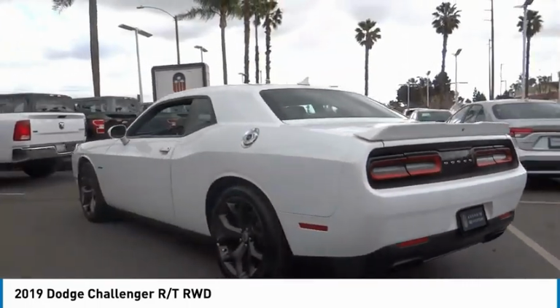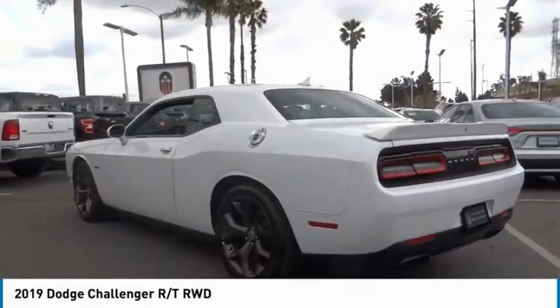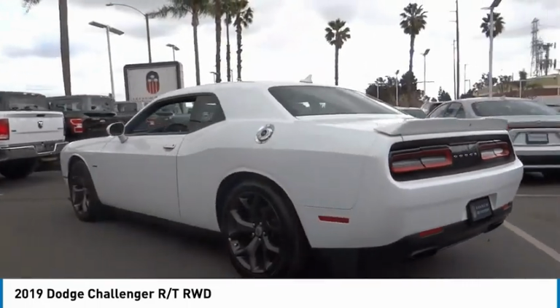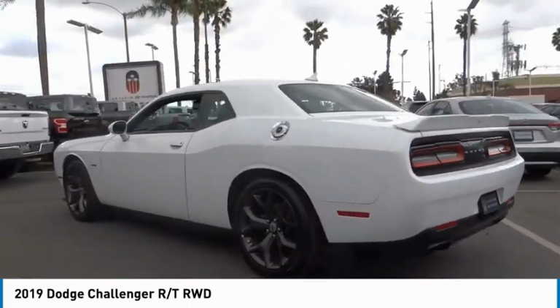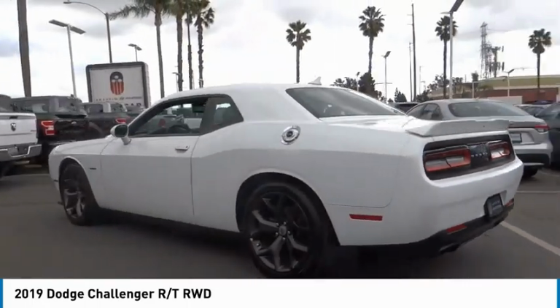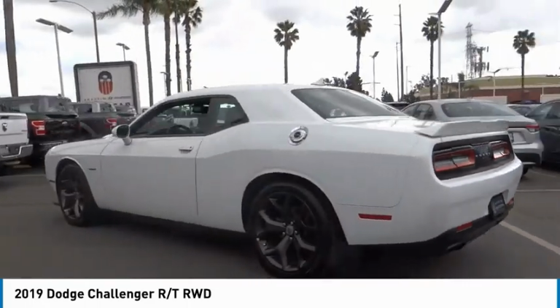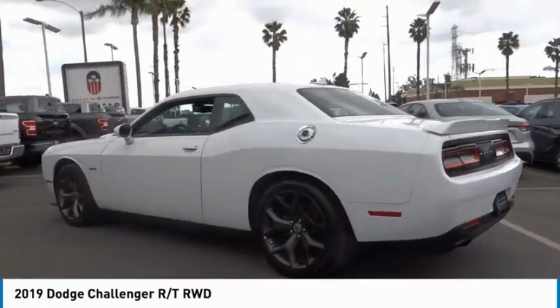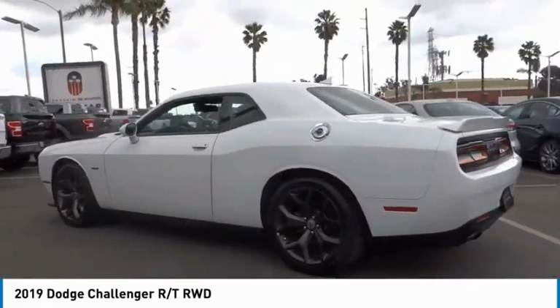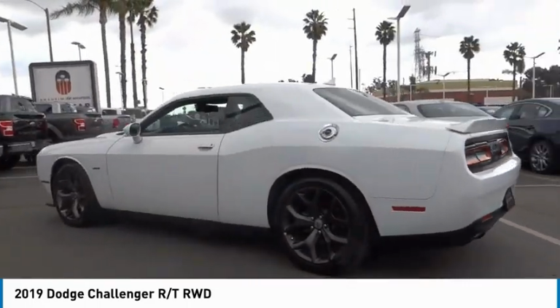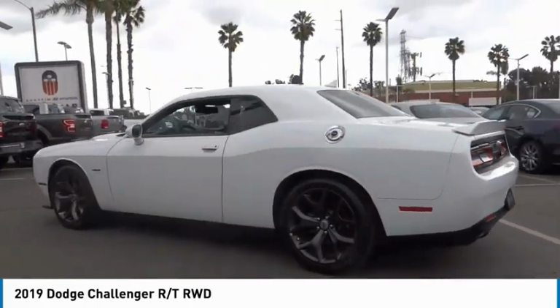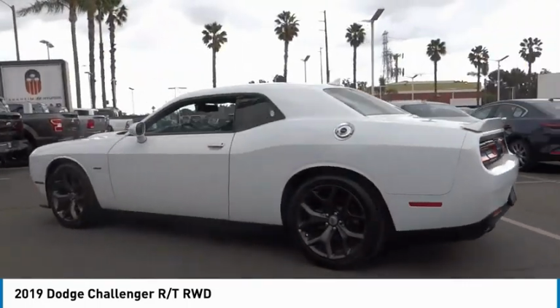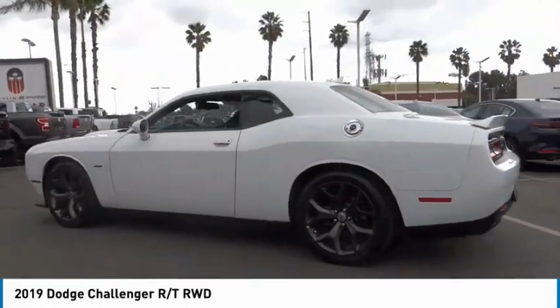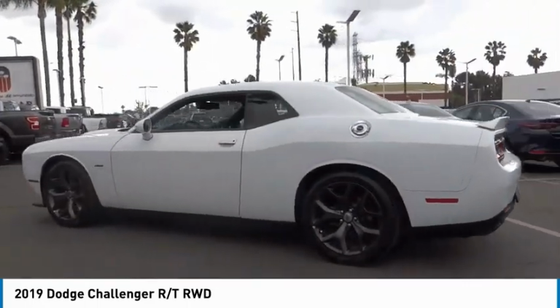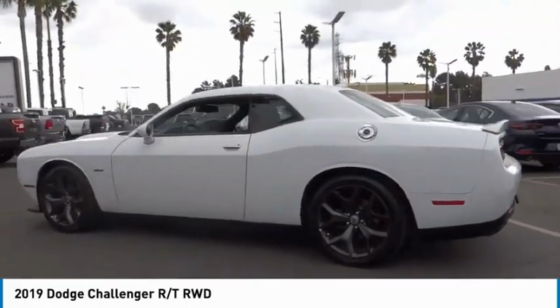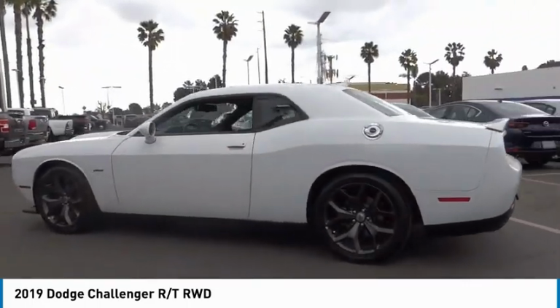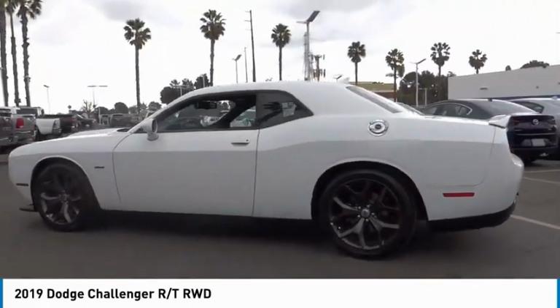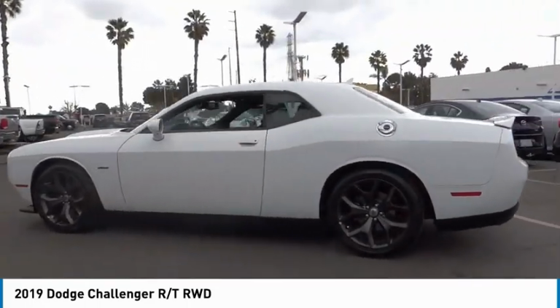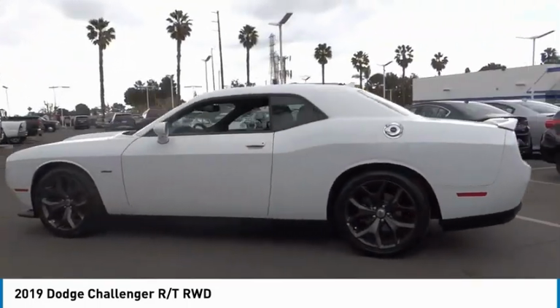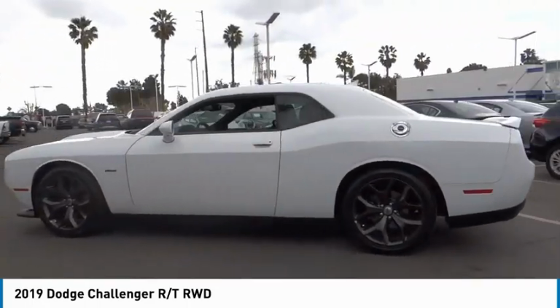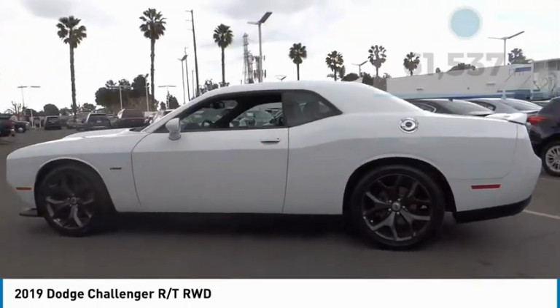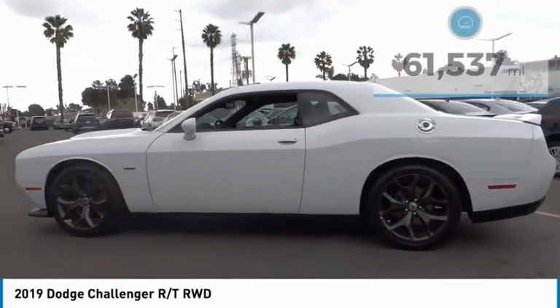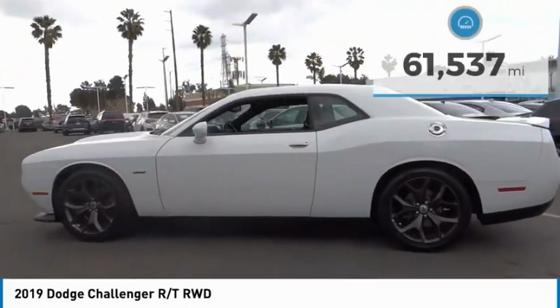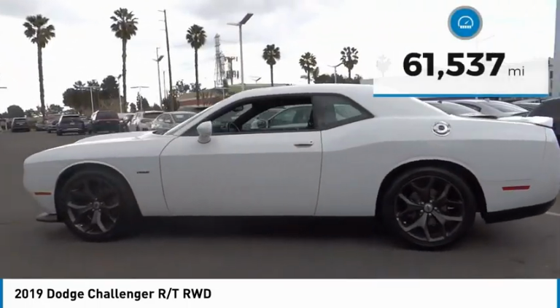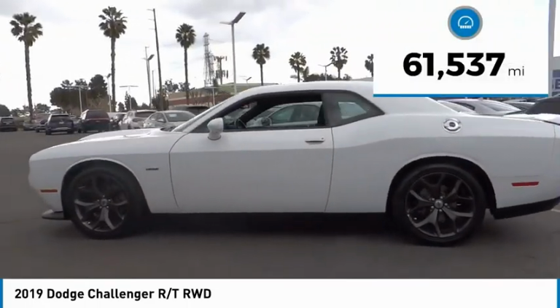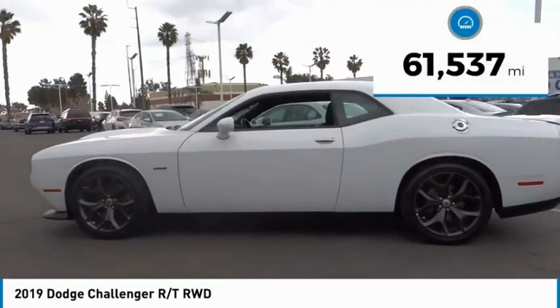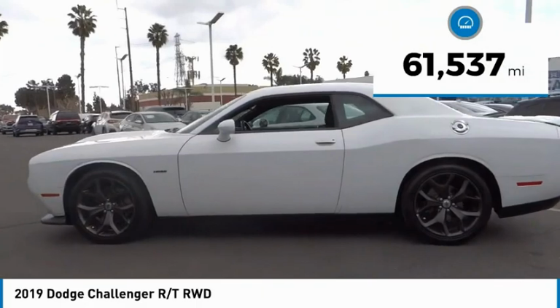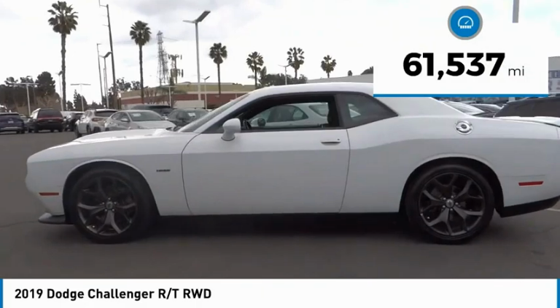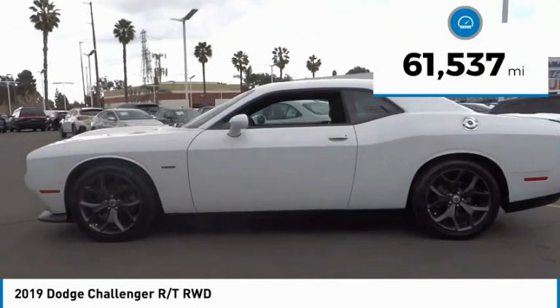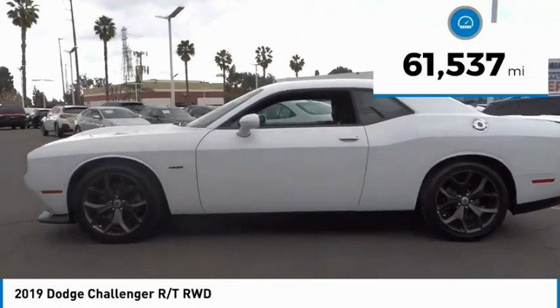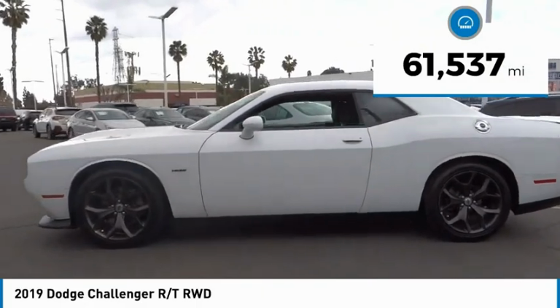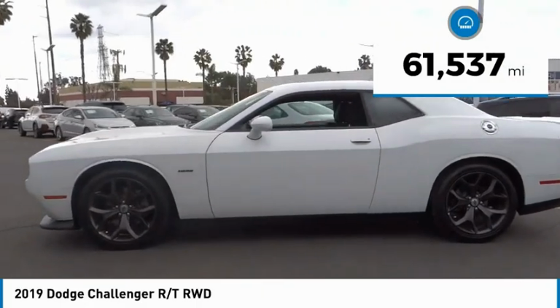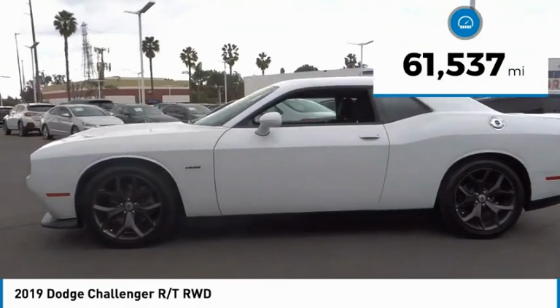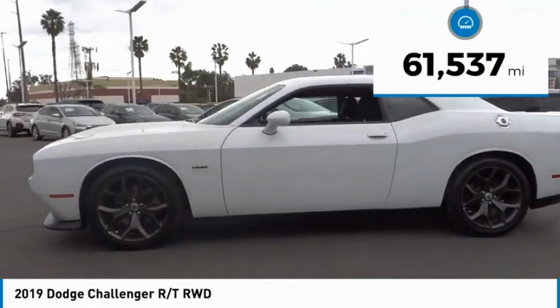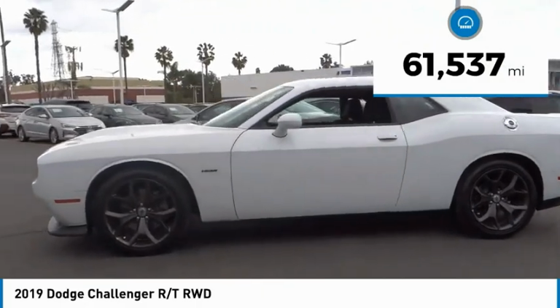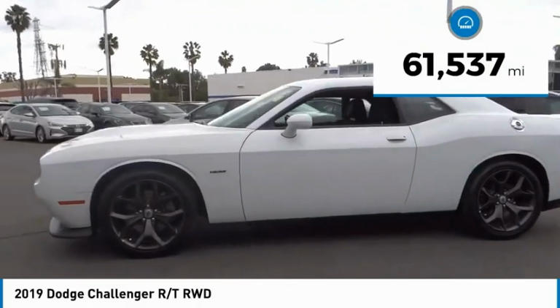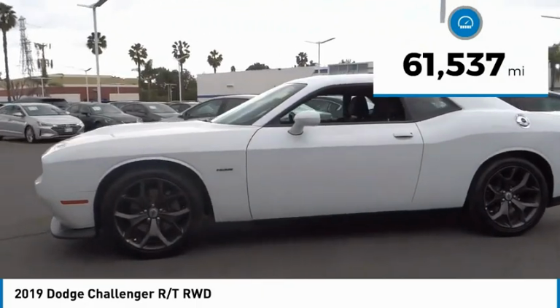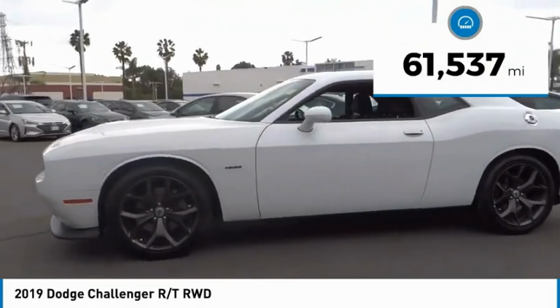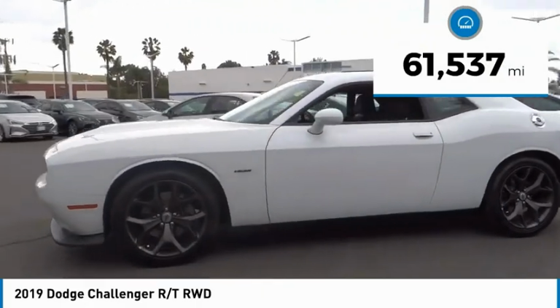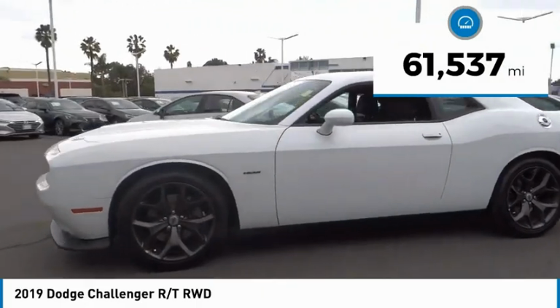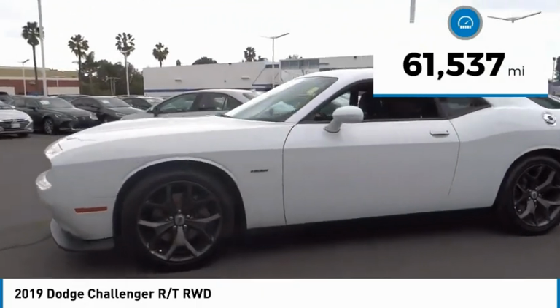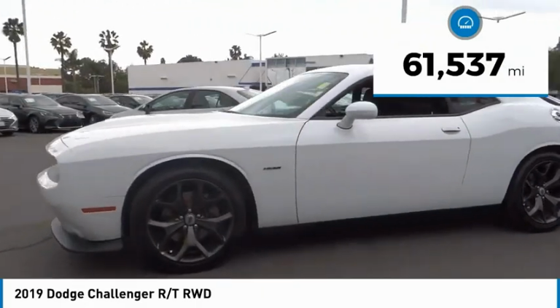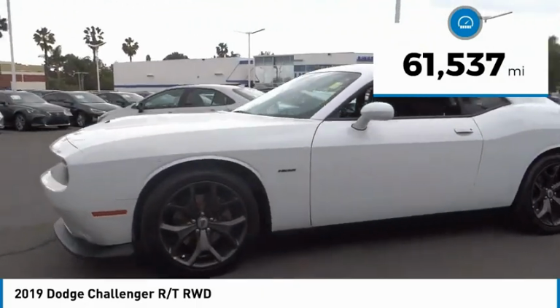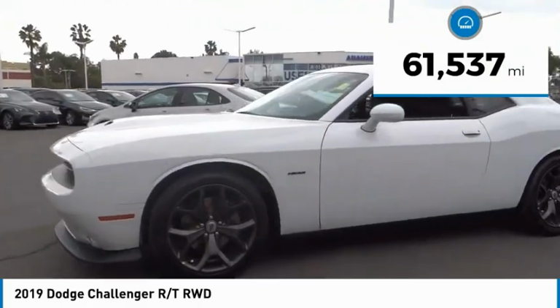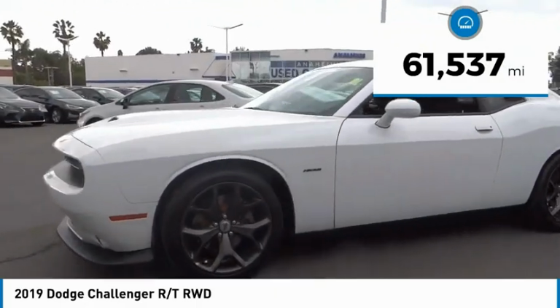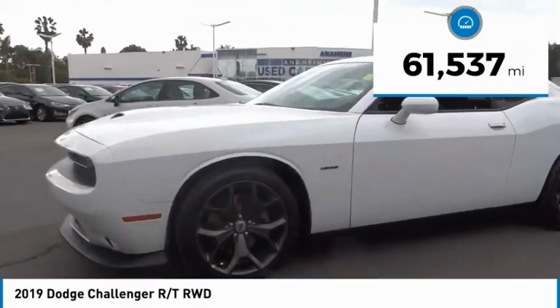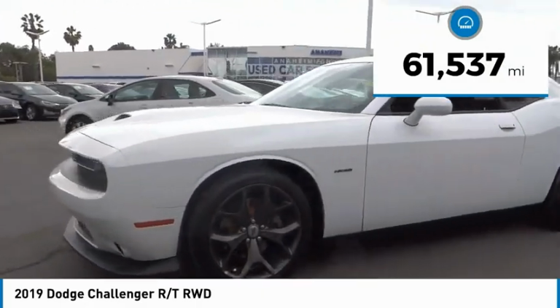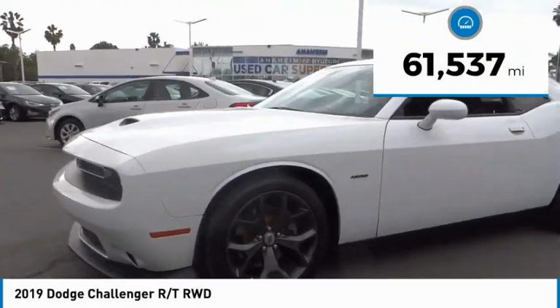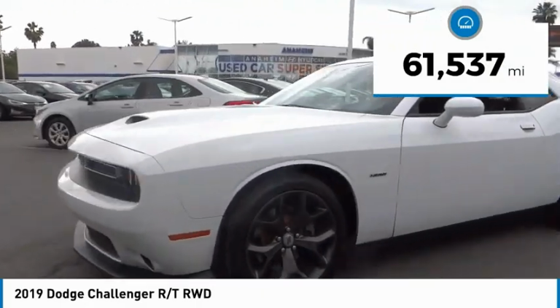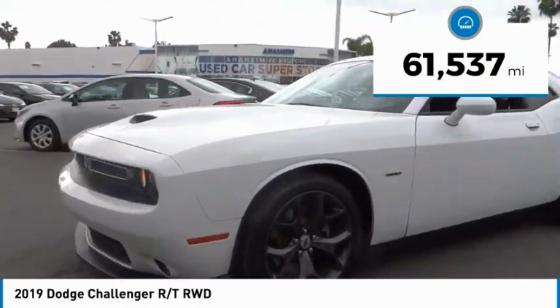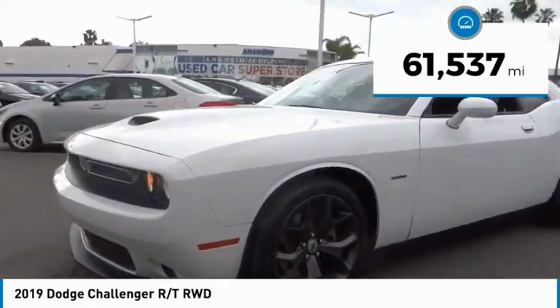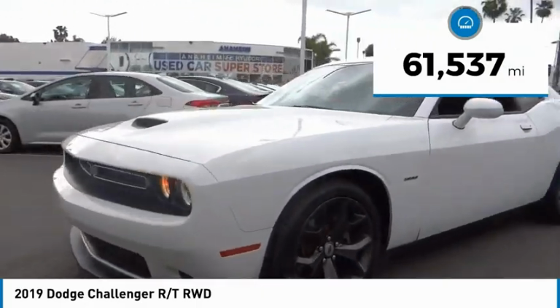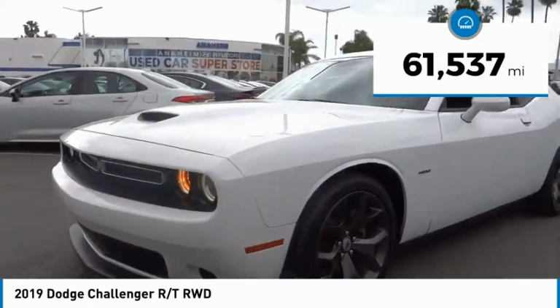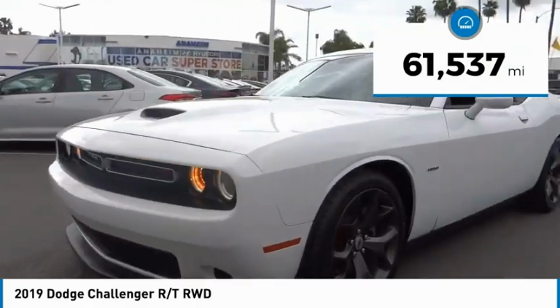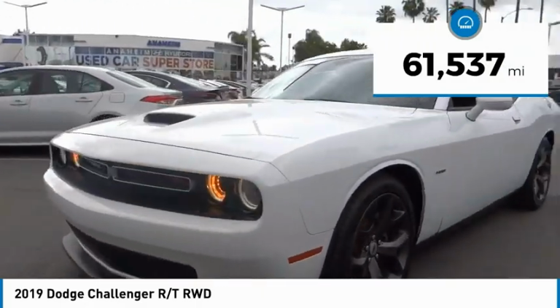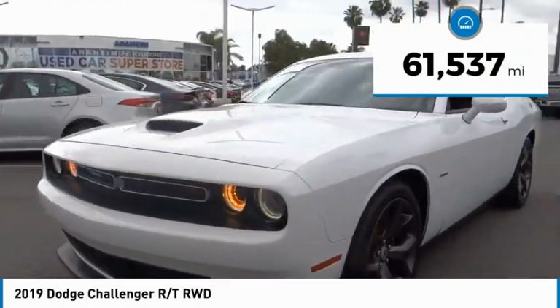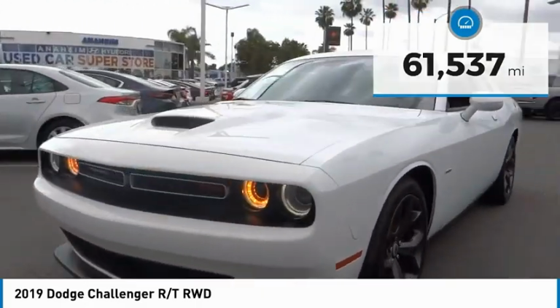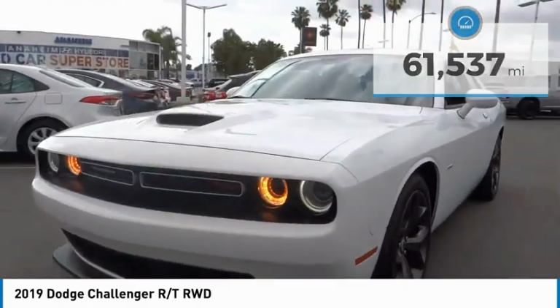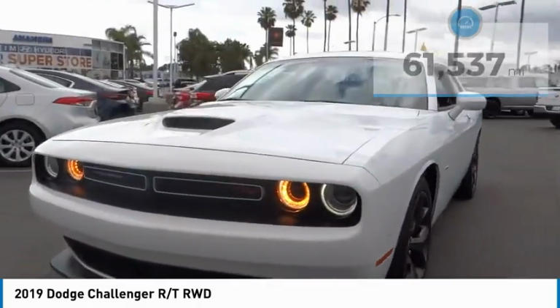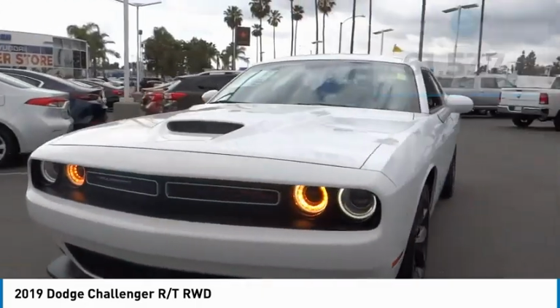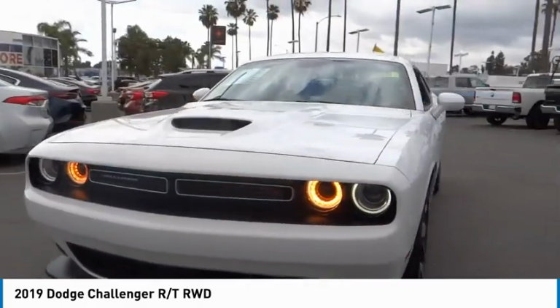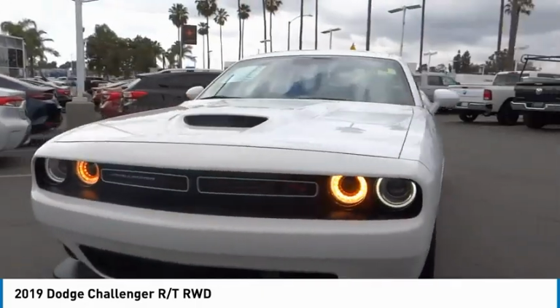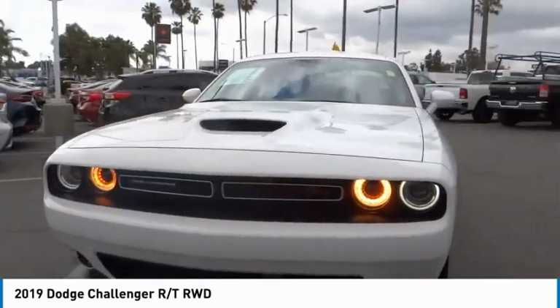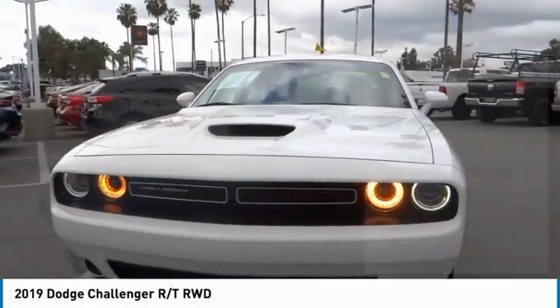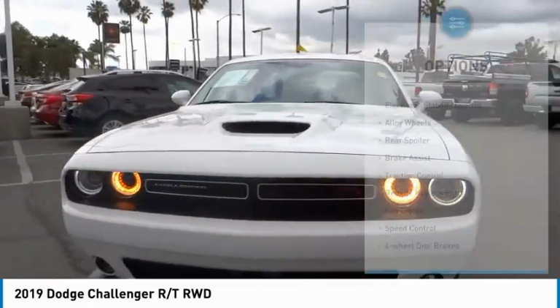It's powerful, practical, and efficient. This vehicle has less than 65,000 miles. Here are some of this vehicle's great options.